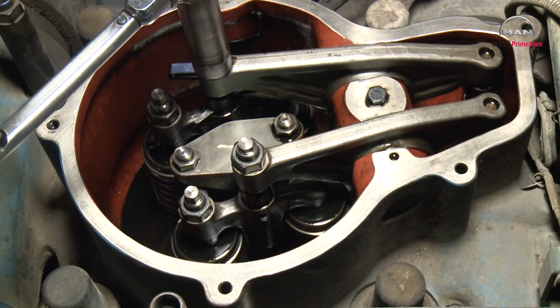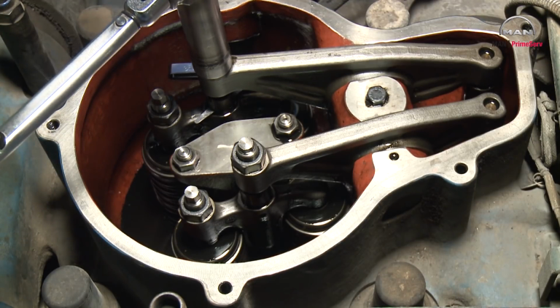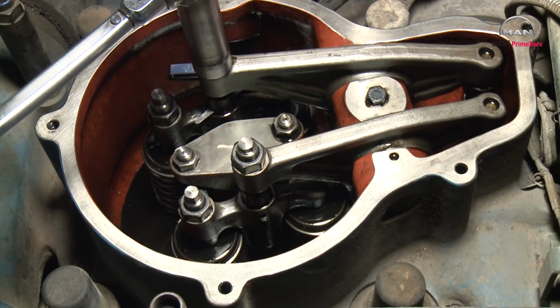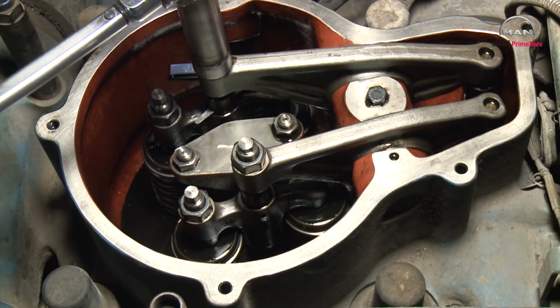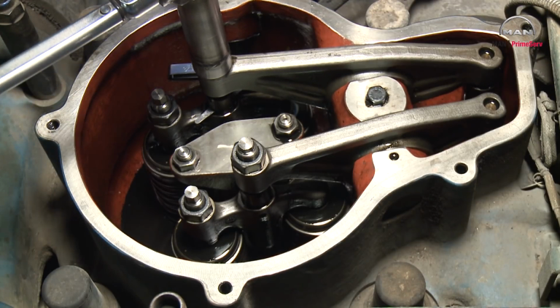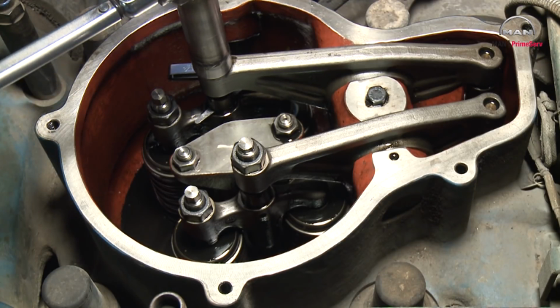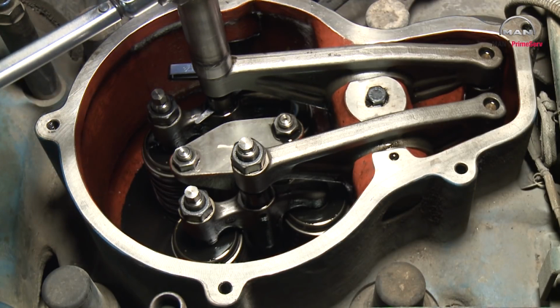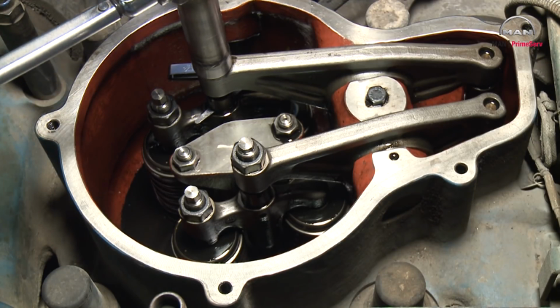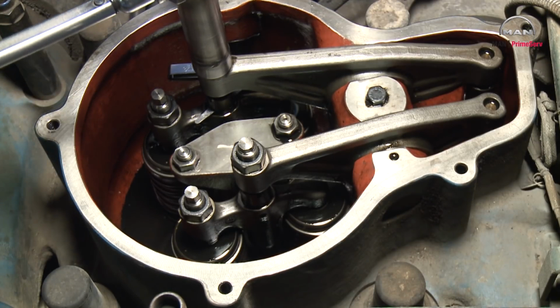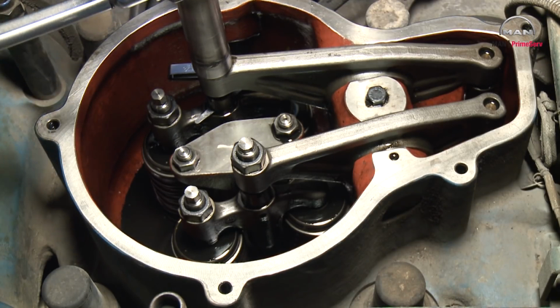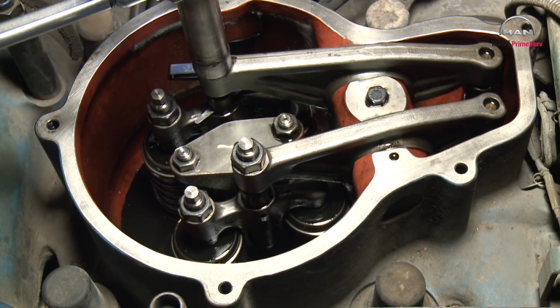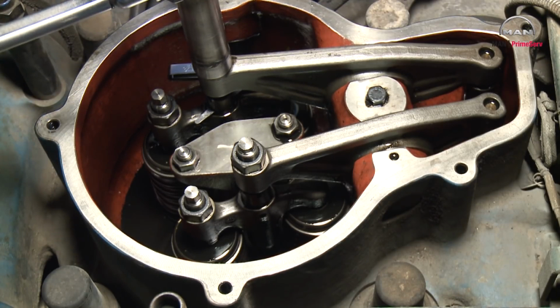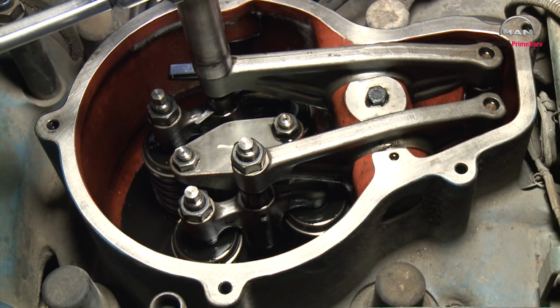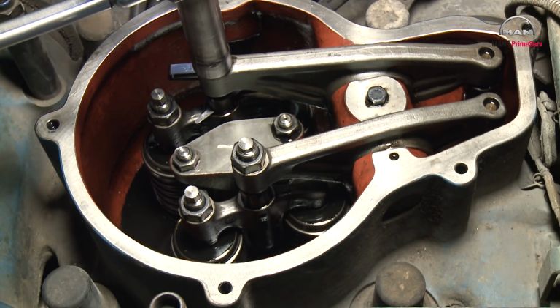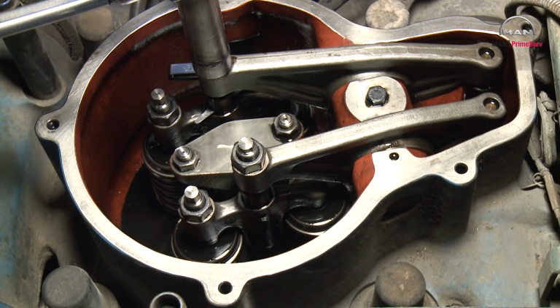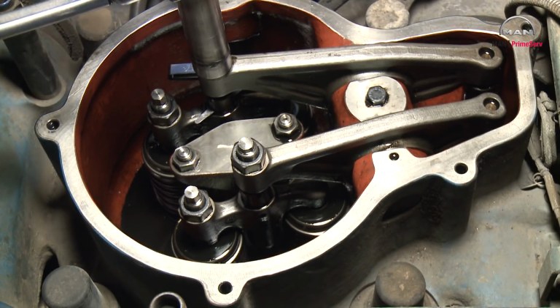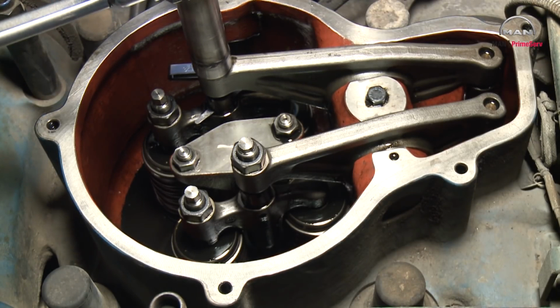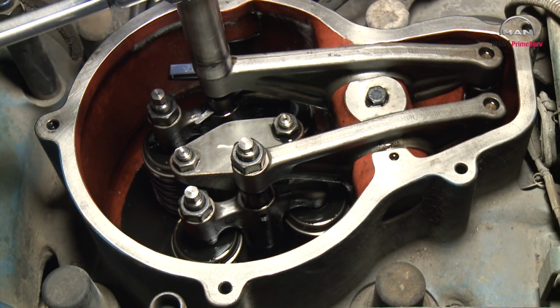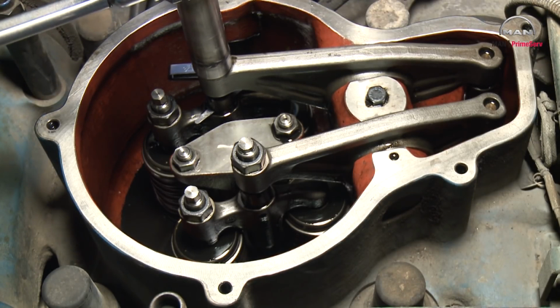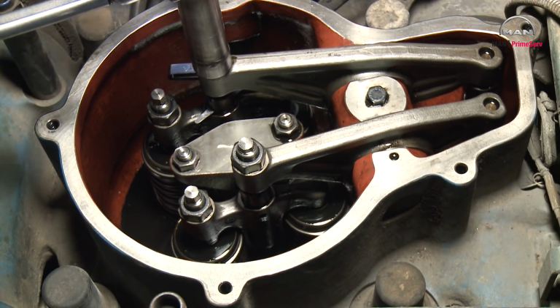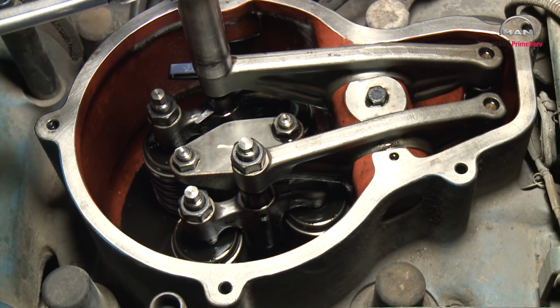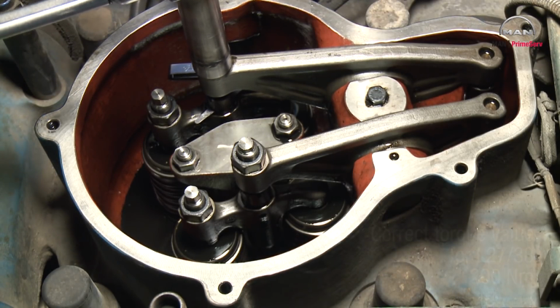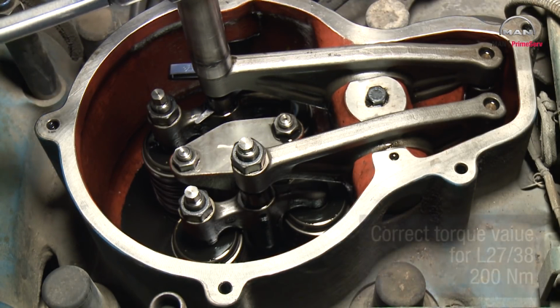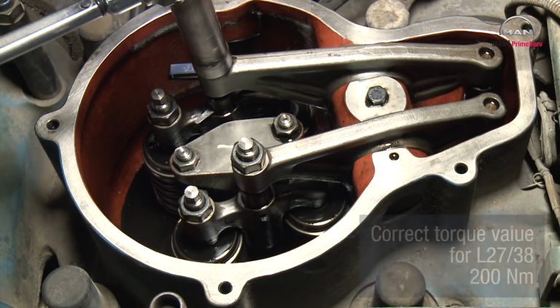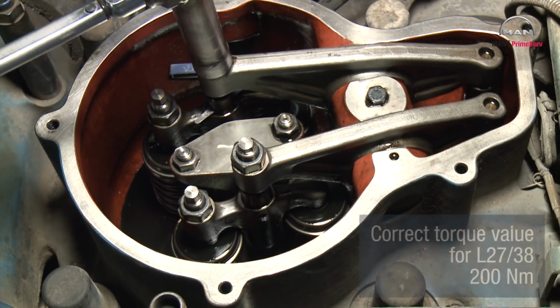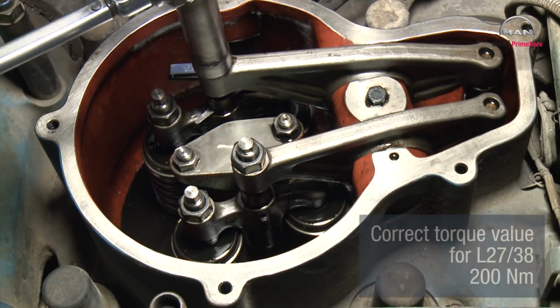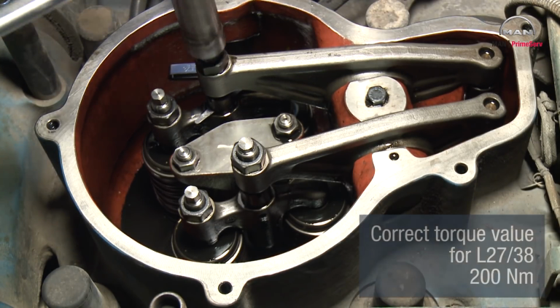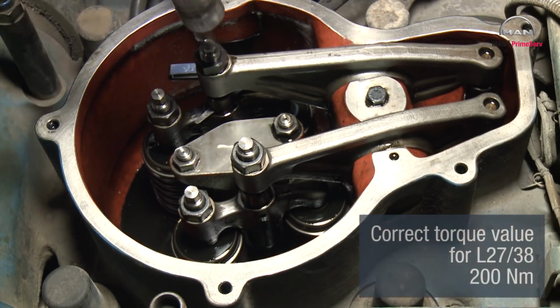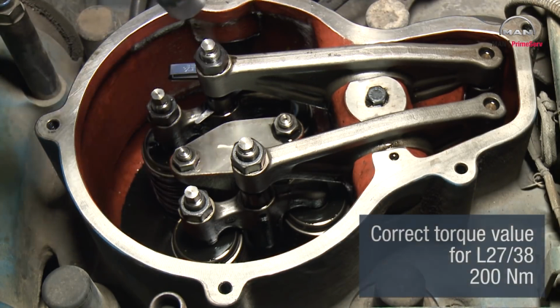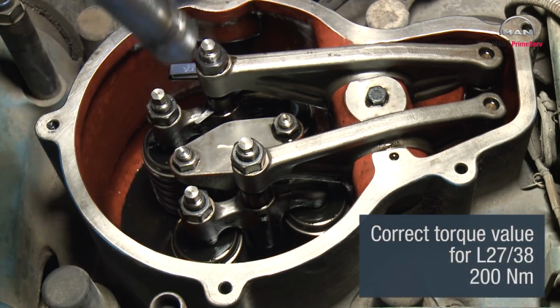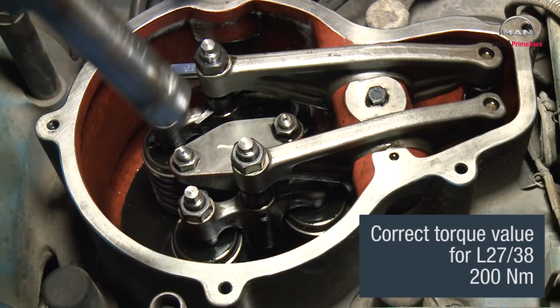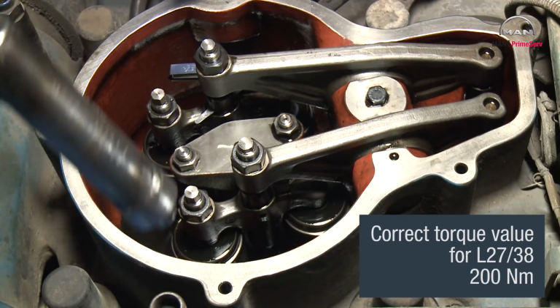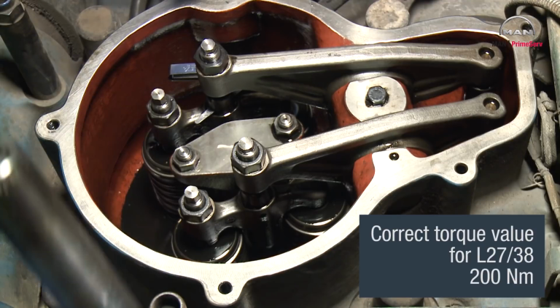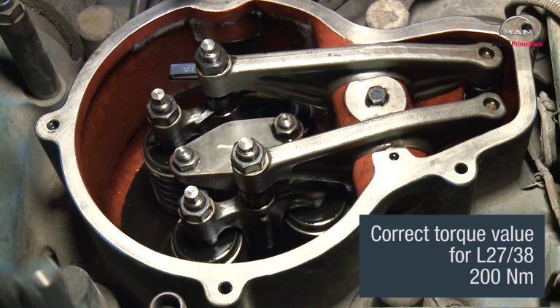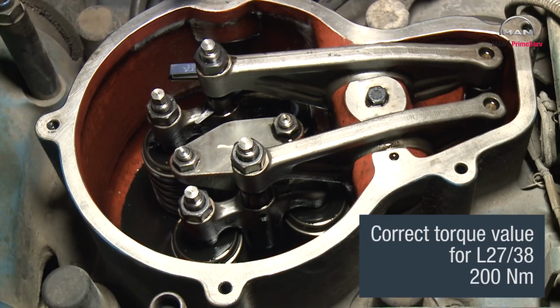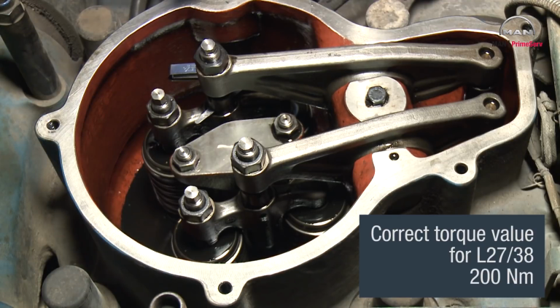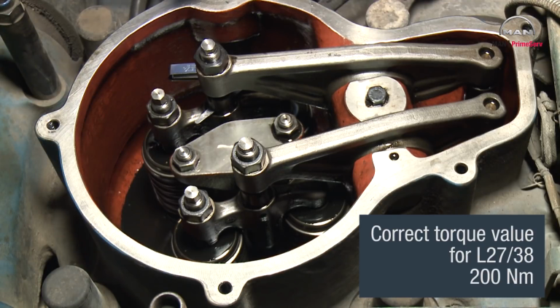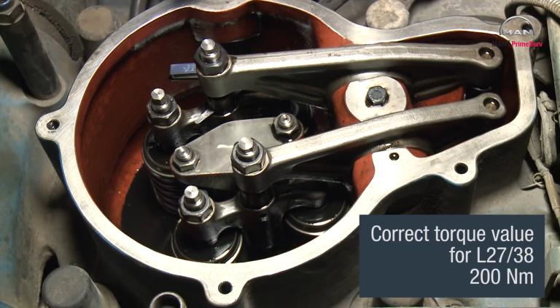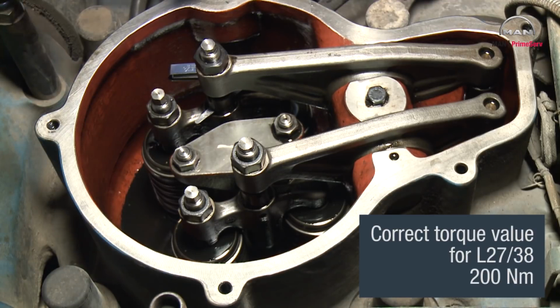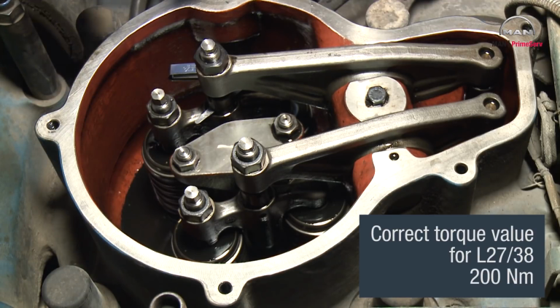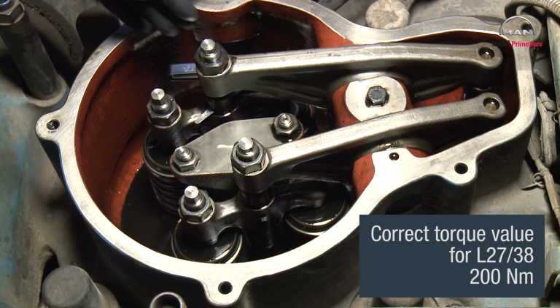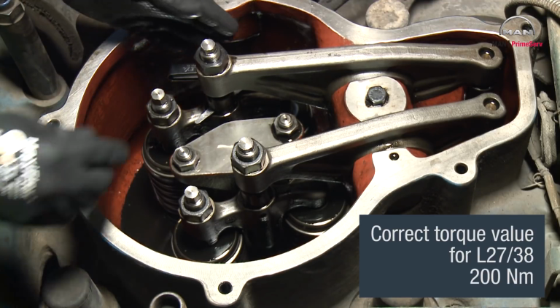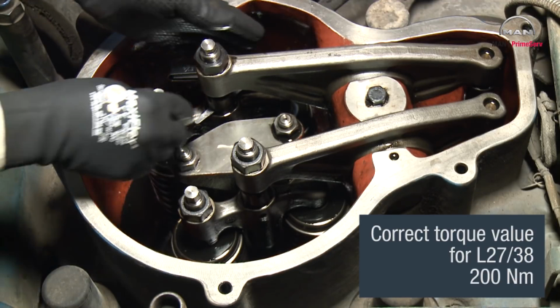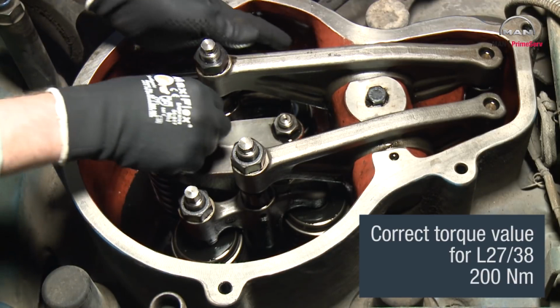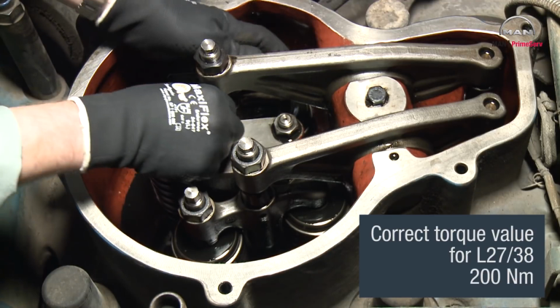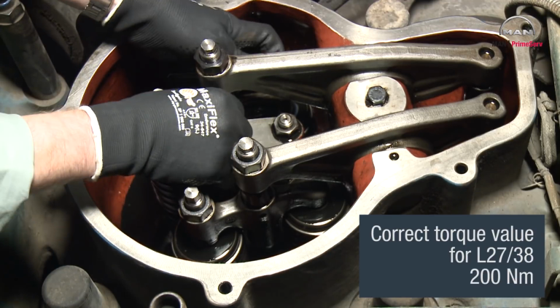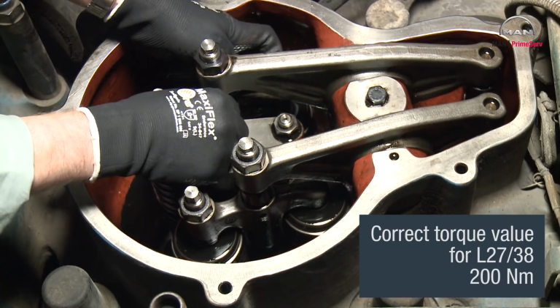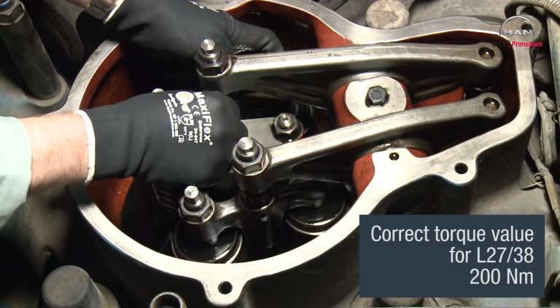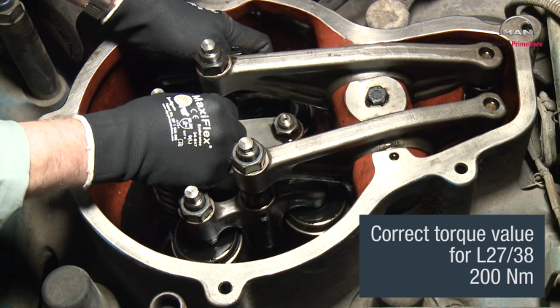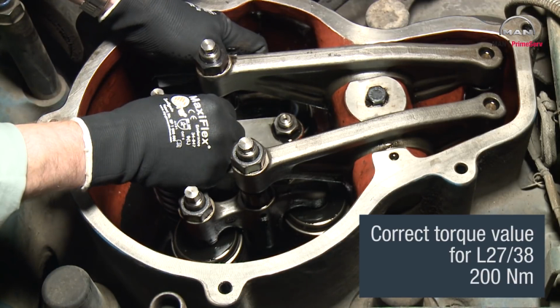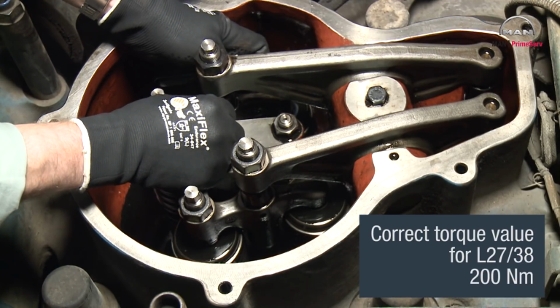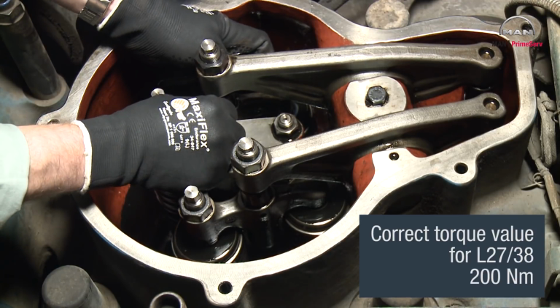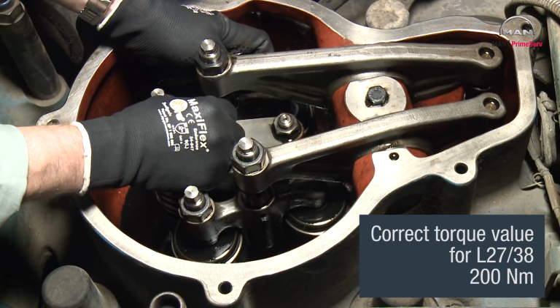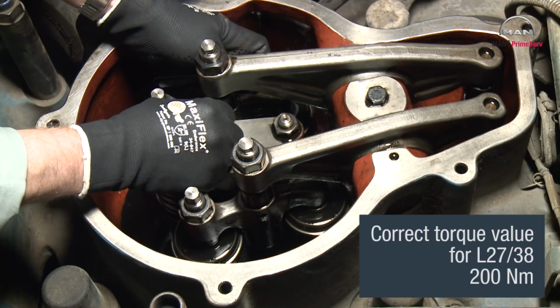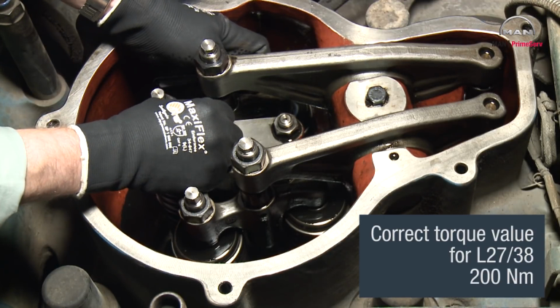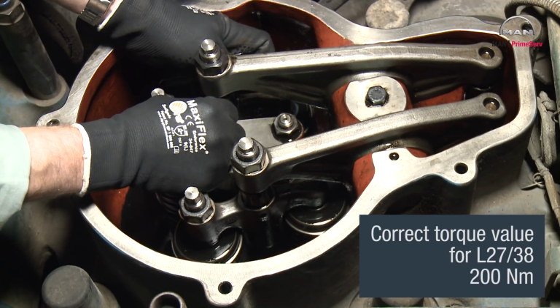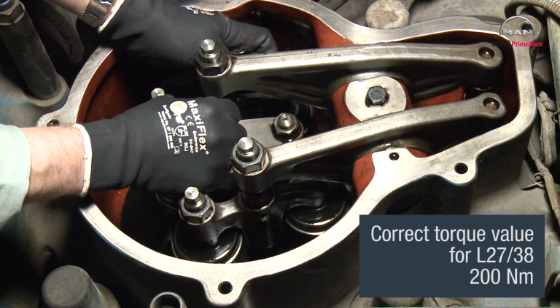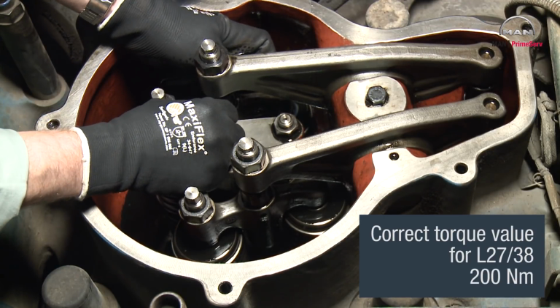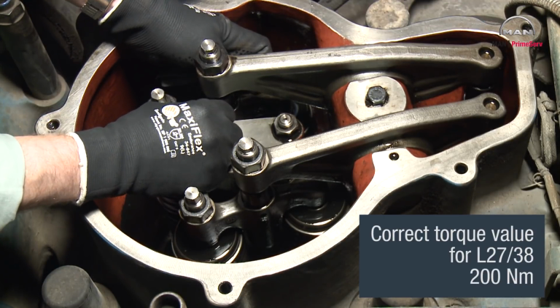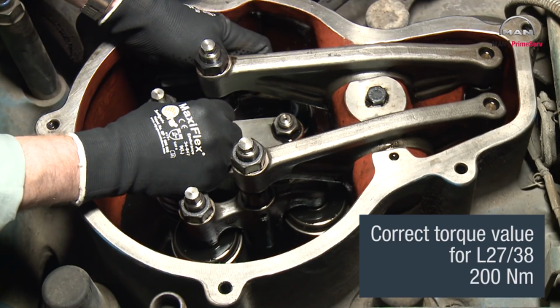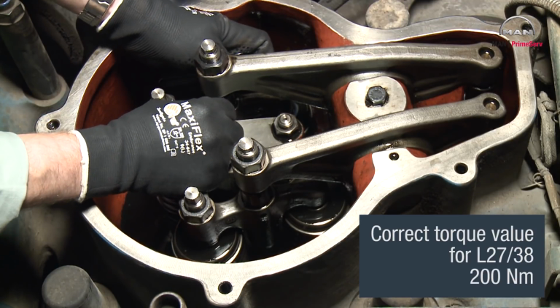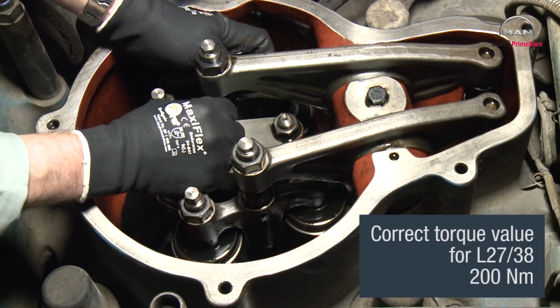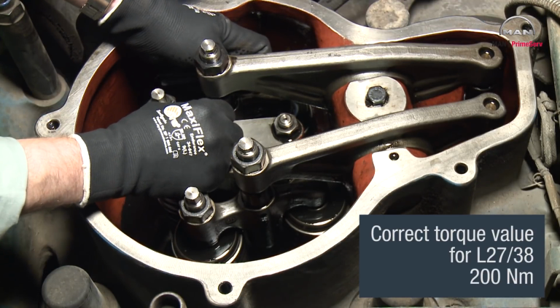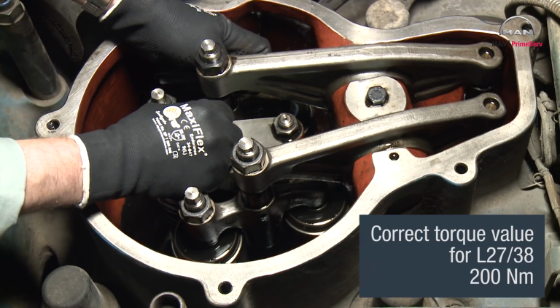Tighten the counter nut on the valve bridge with torque. See the value on page 500.40.